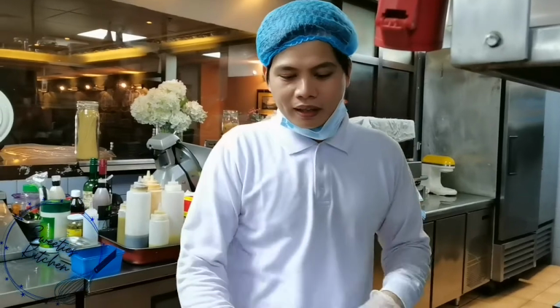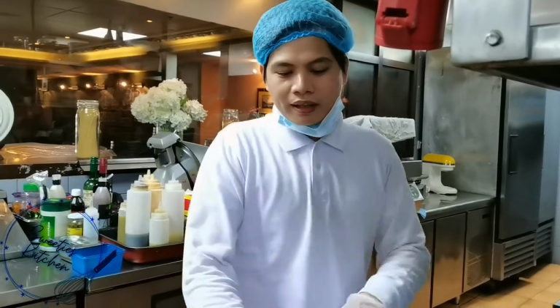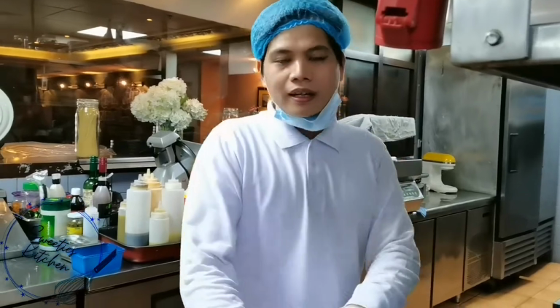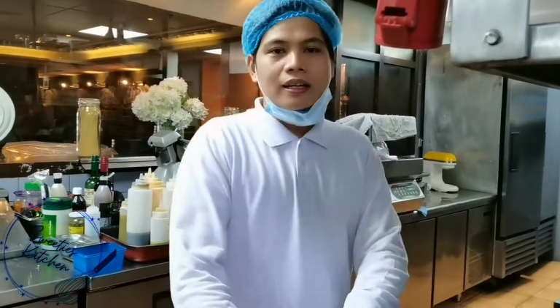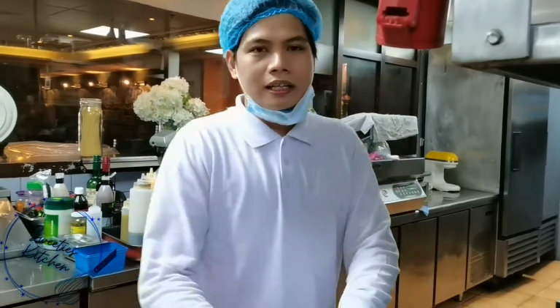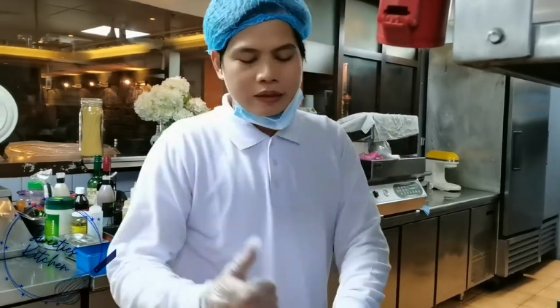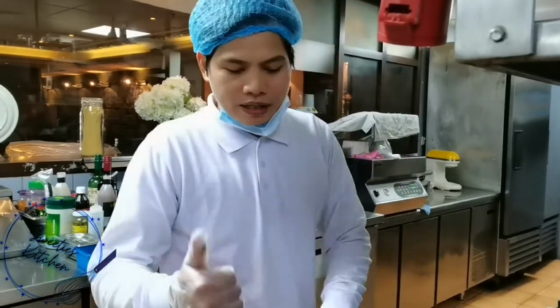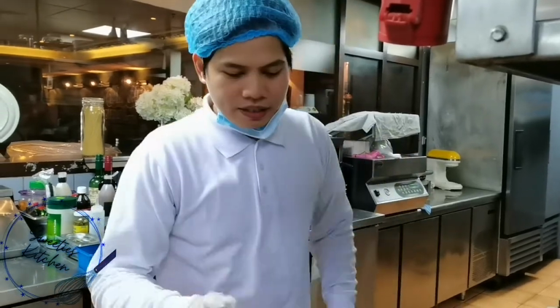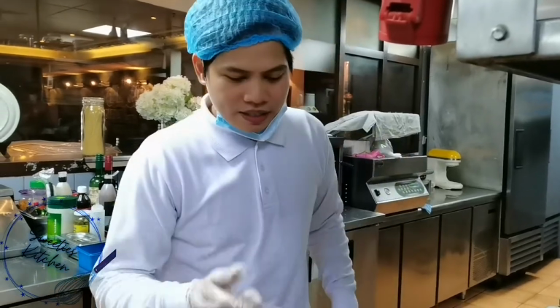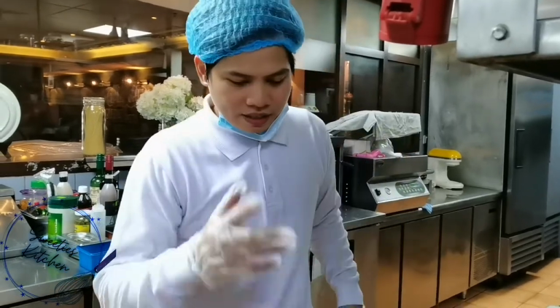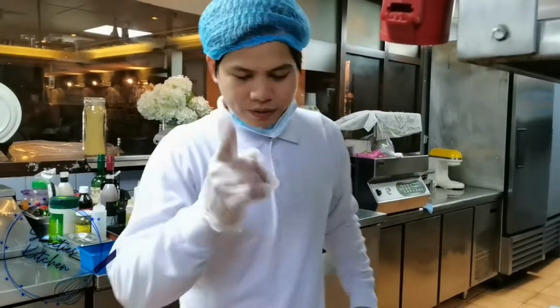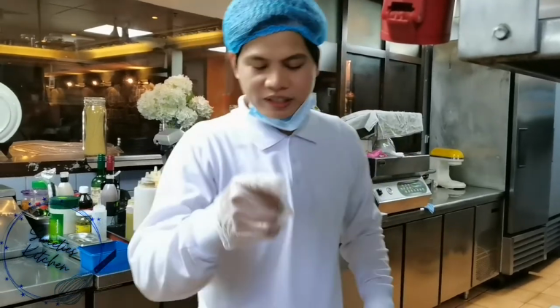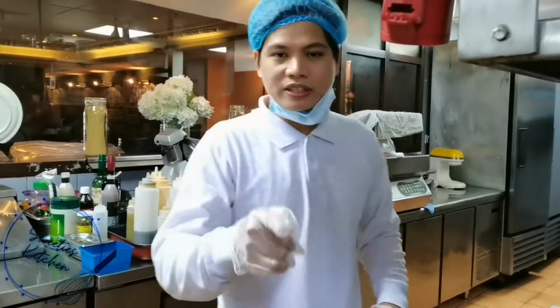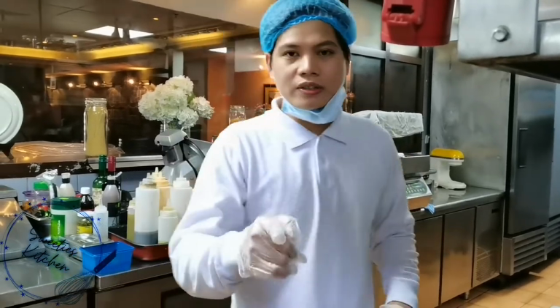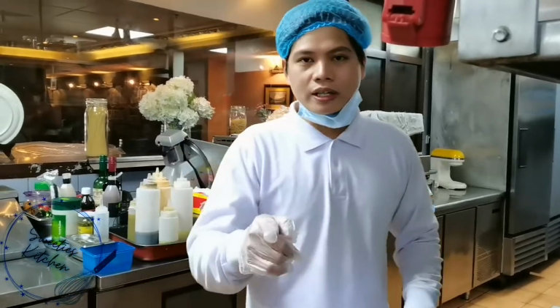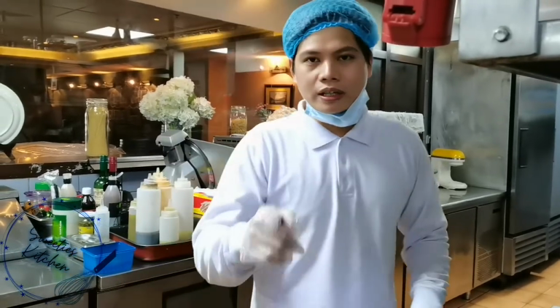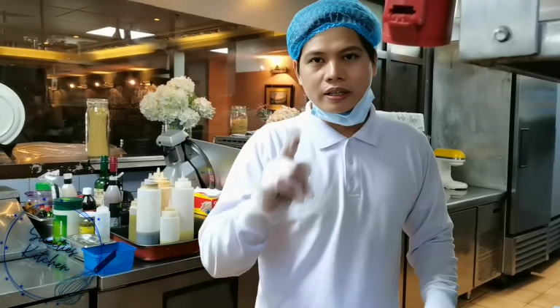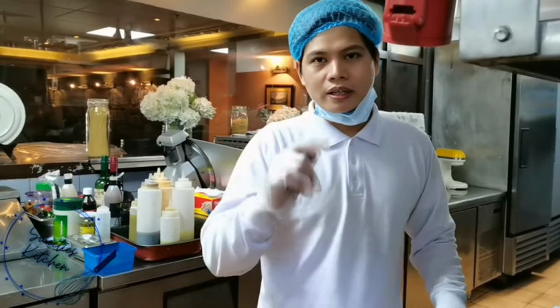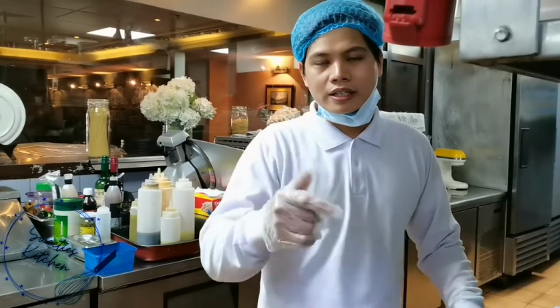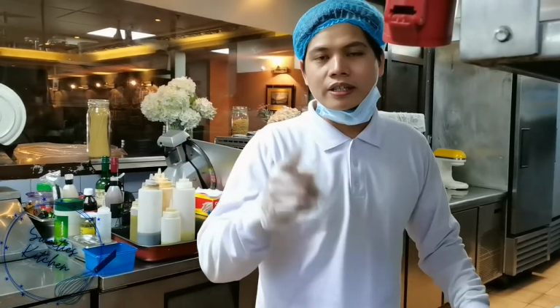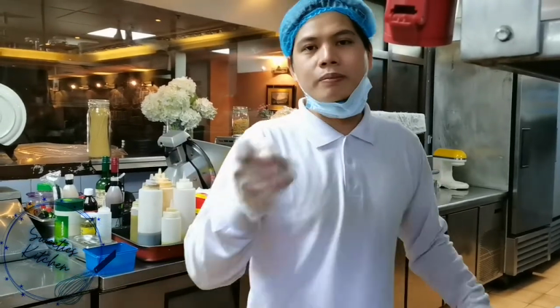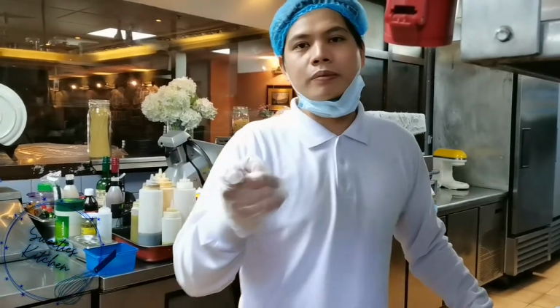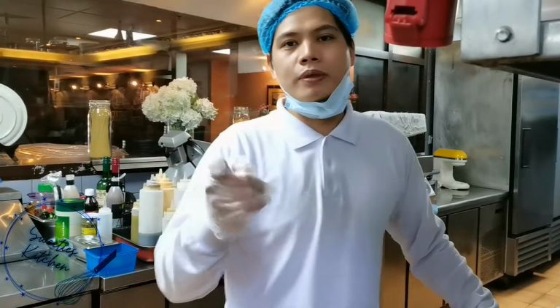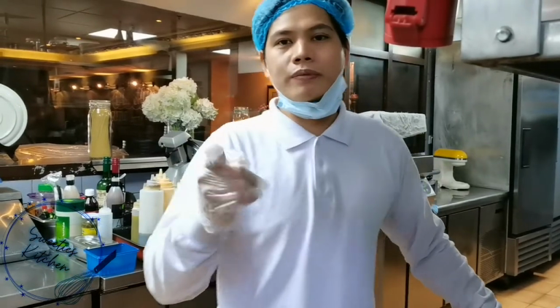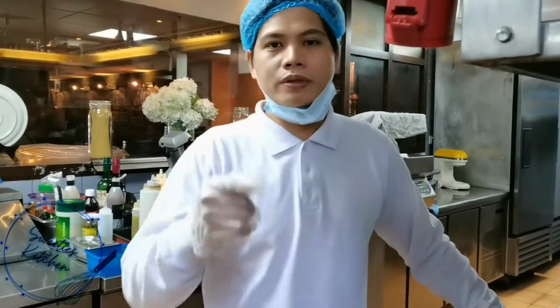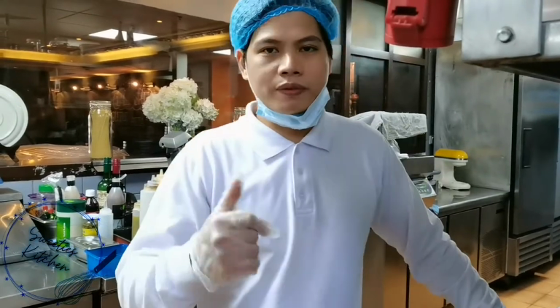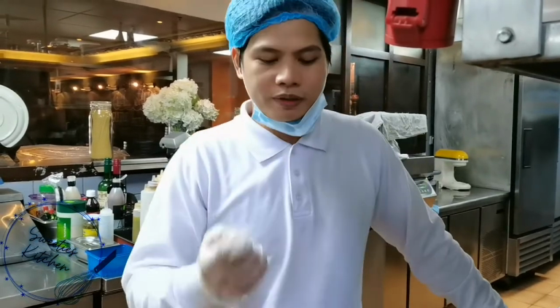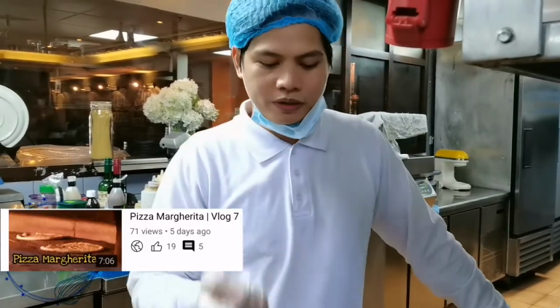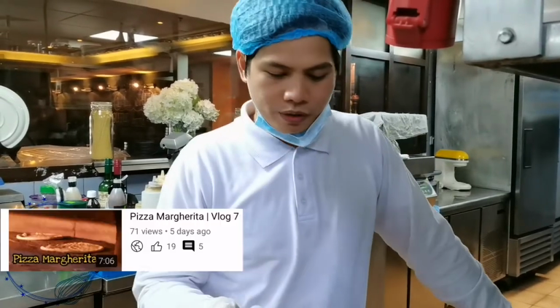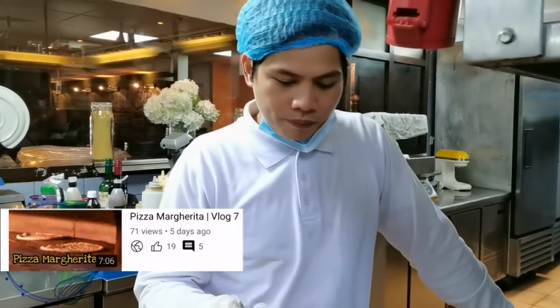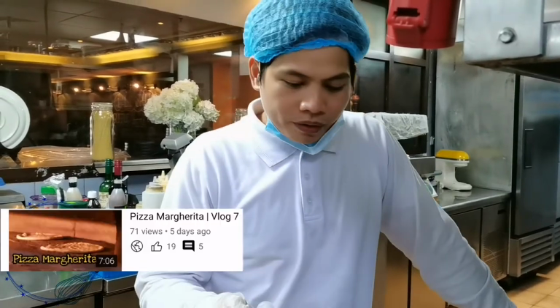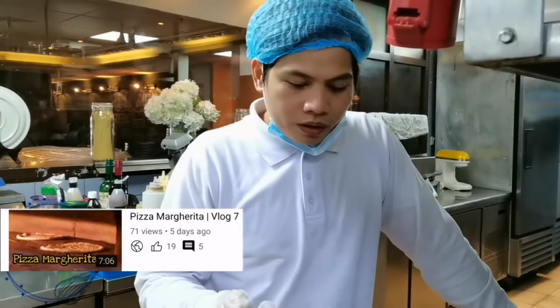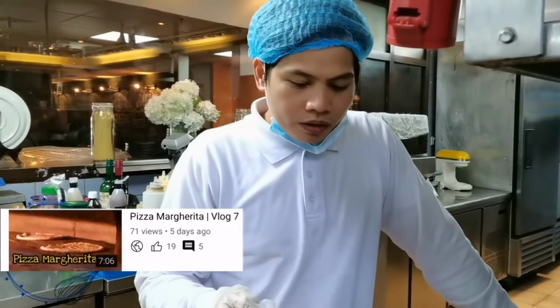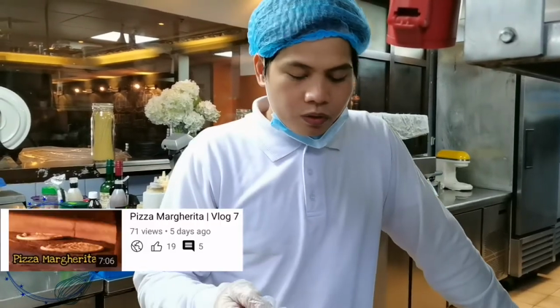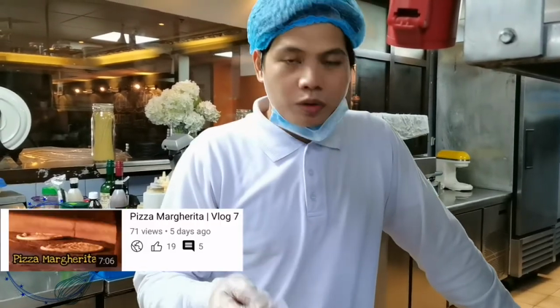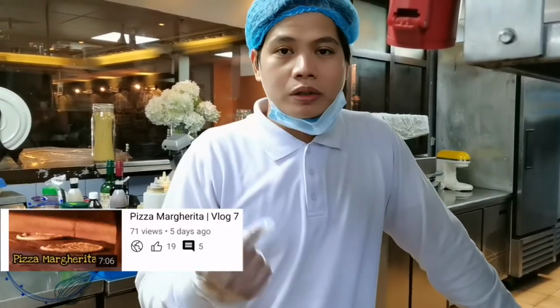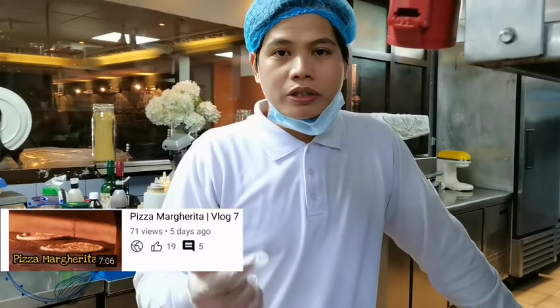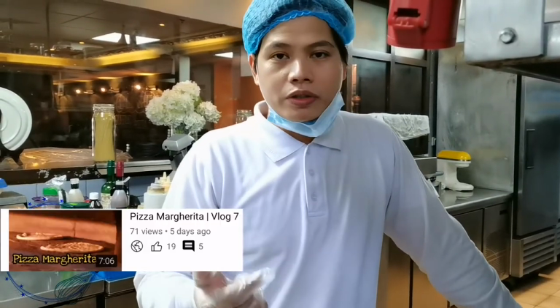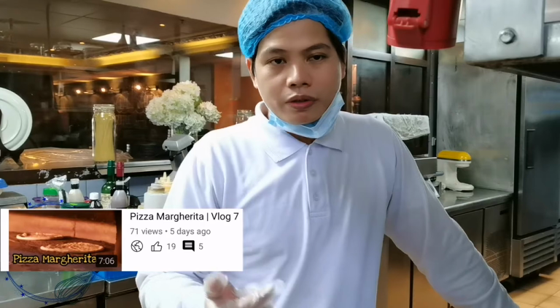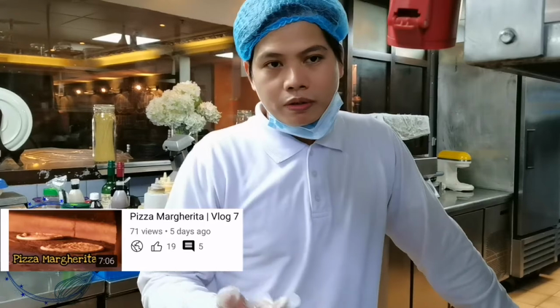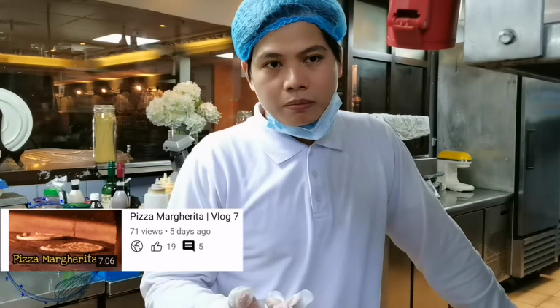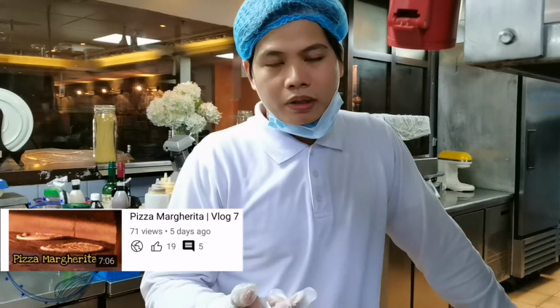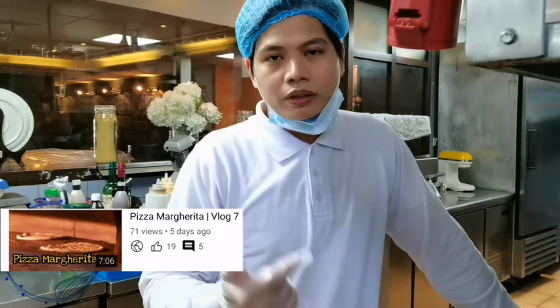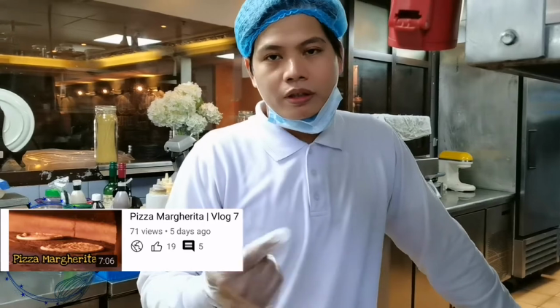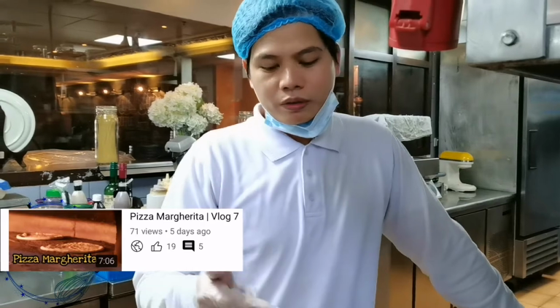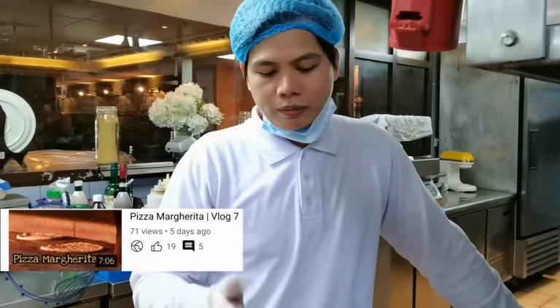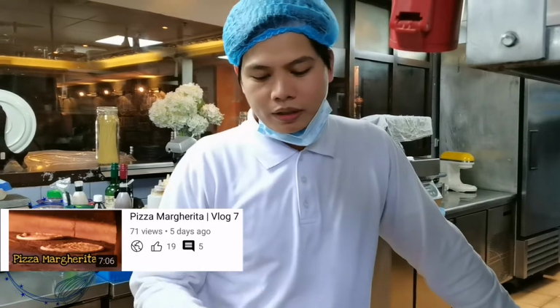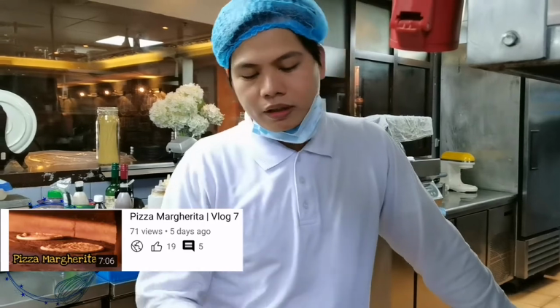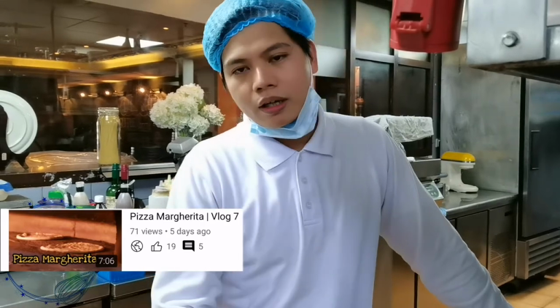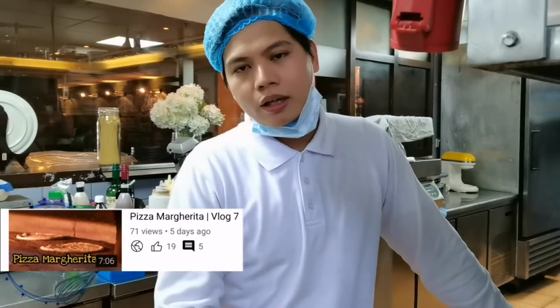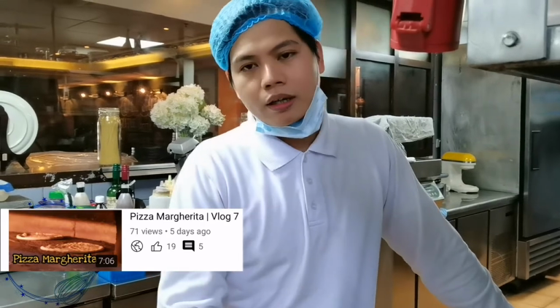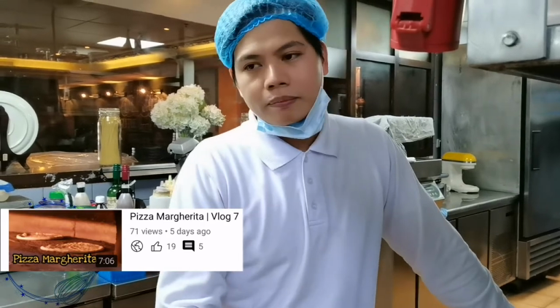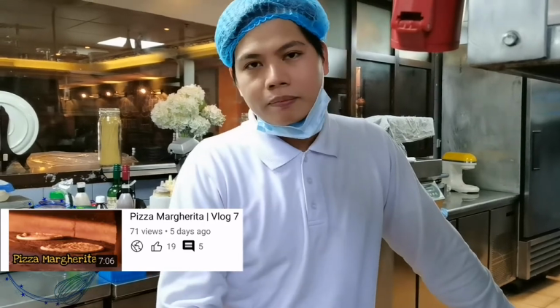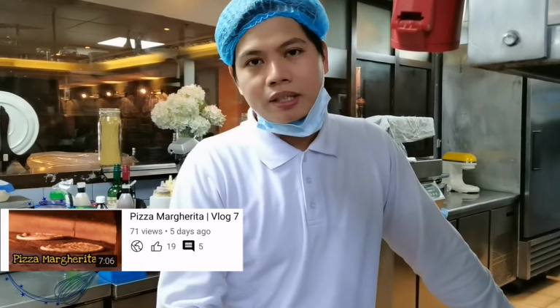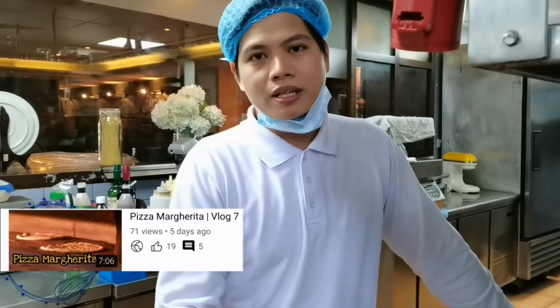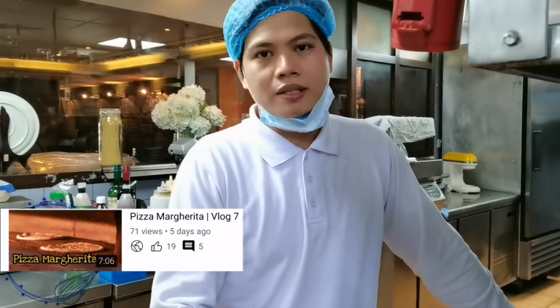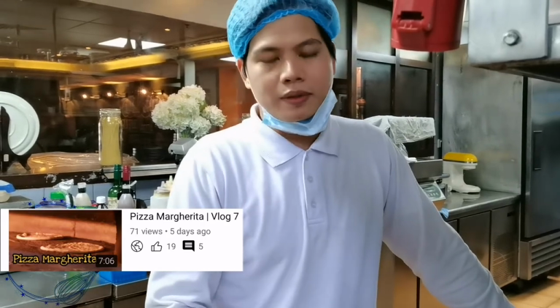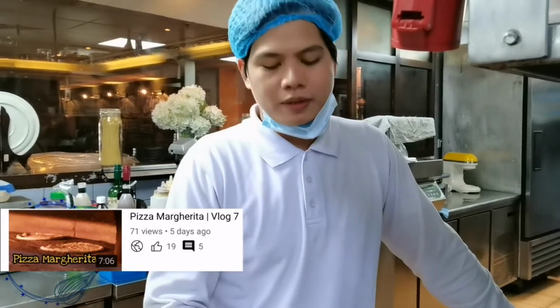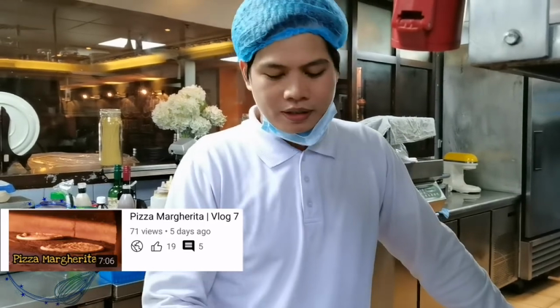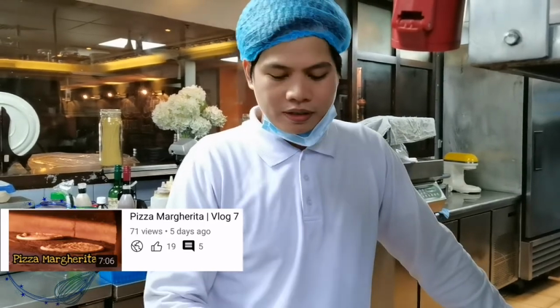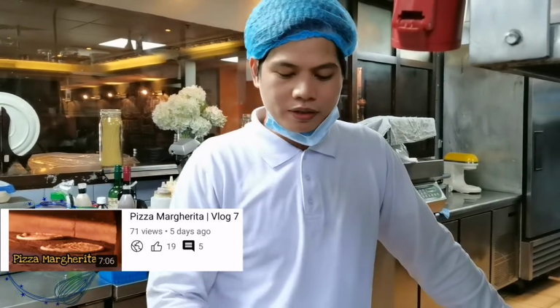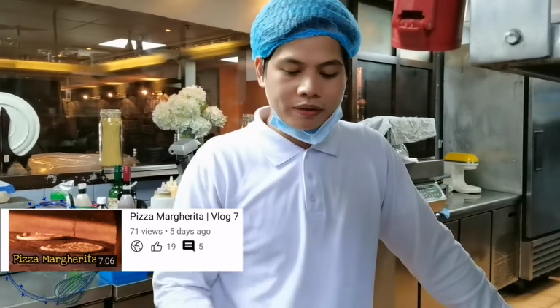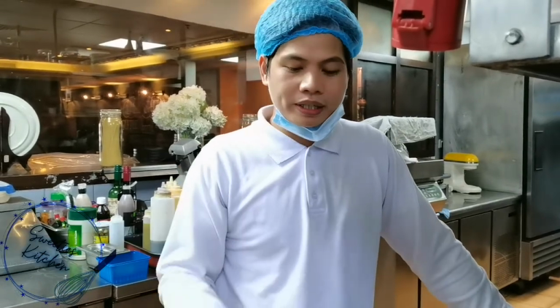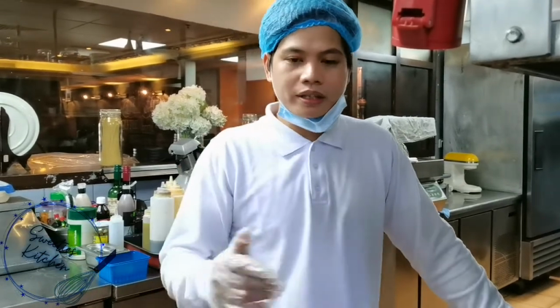Hello guys, here is Kitchen. Like I said in my previous video, we will teach you how to make the pizza sauce. So right now we have the ingredients in front of us.